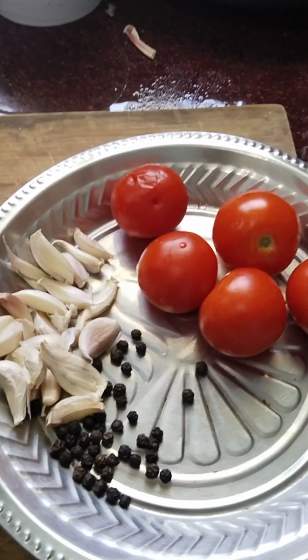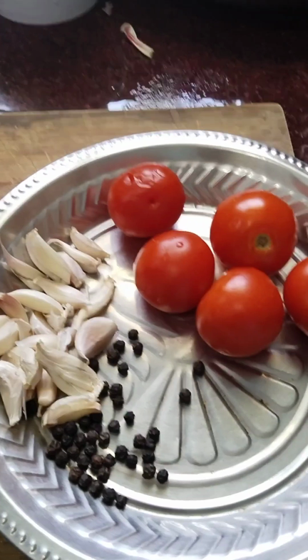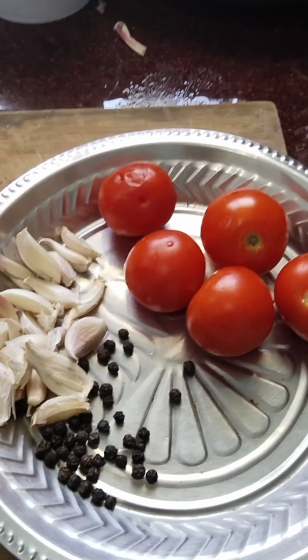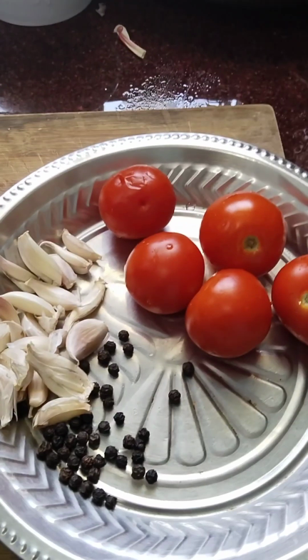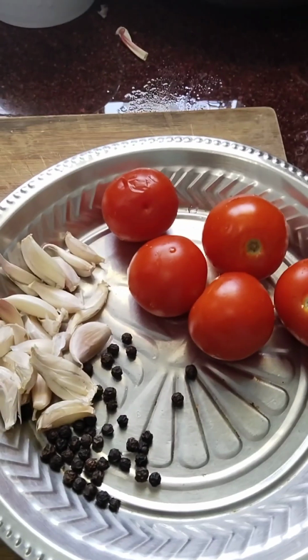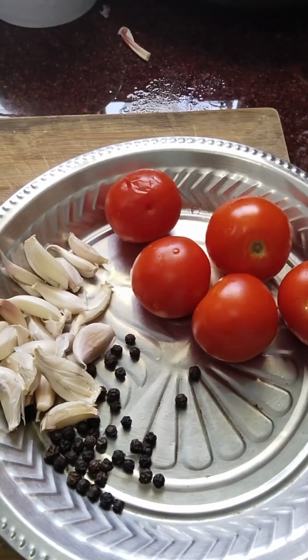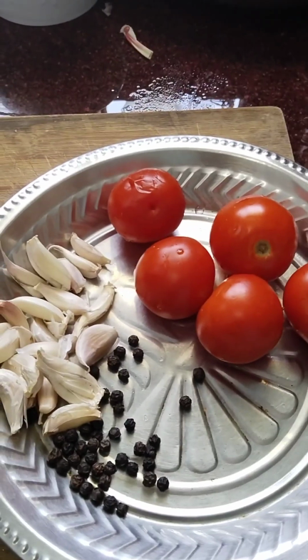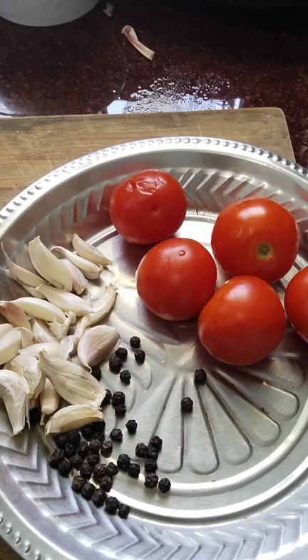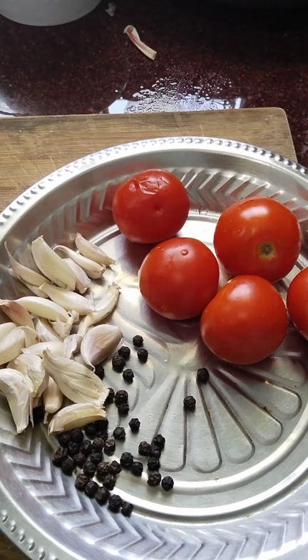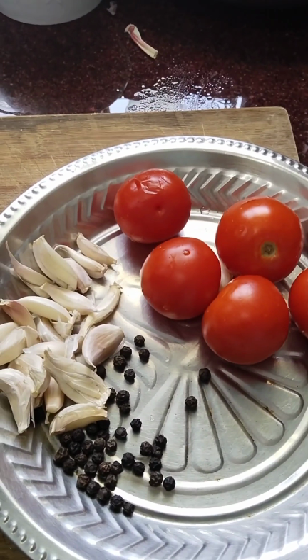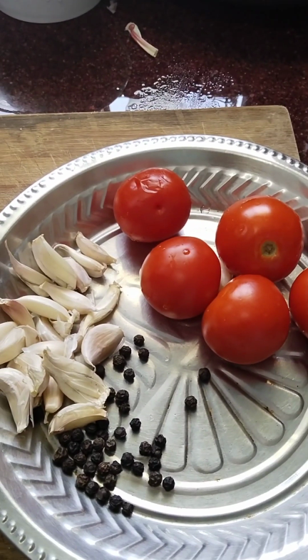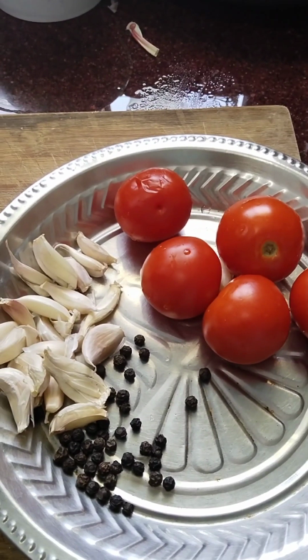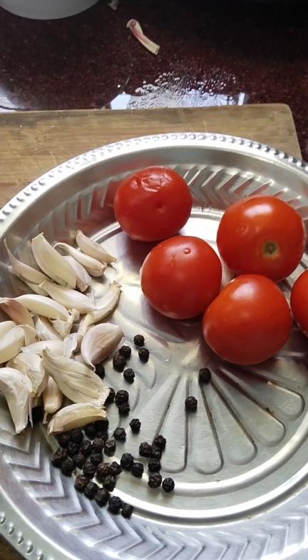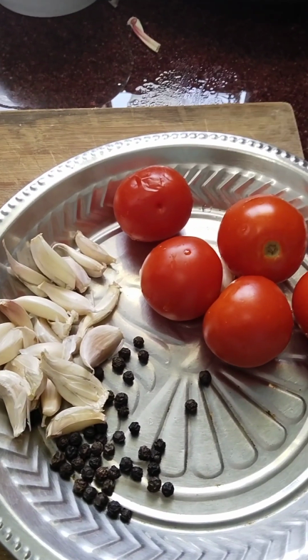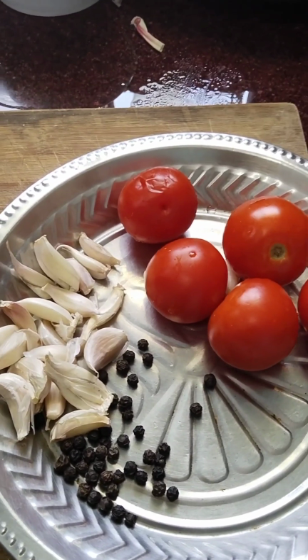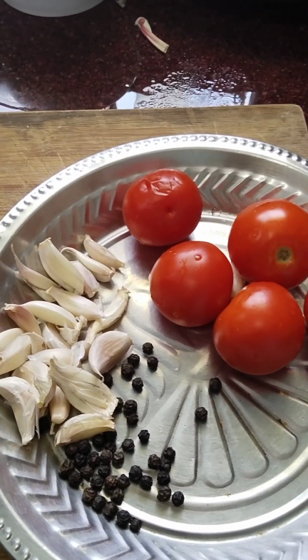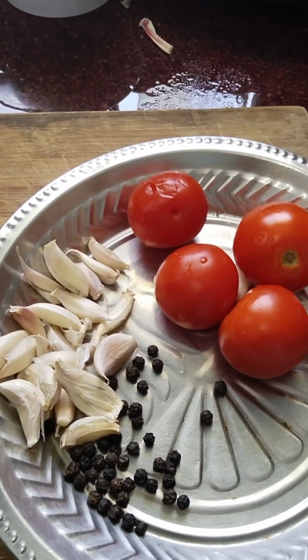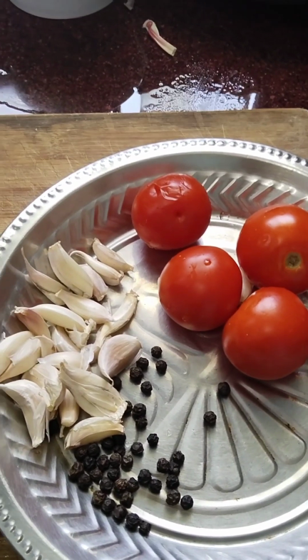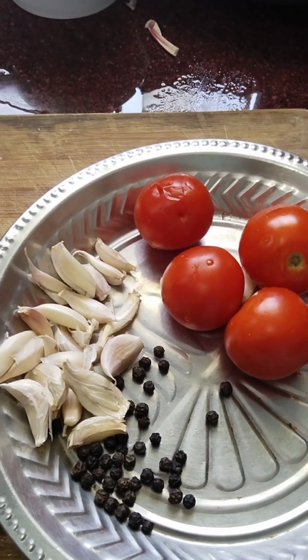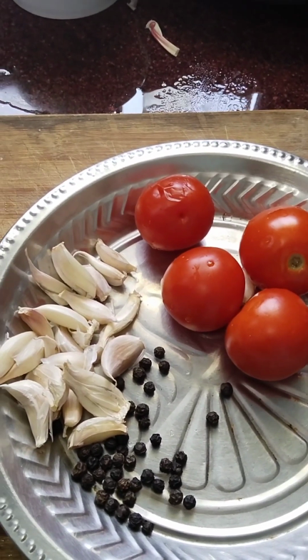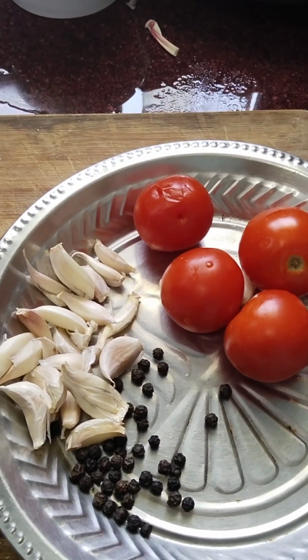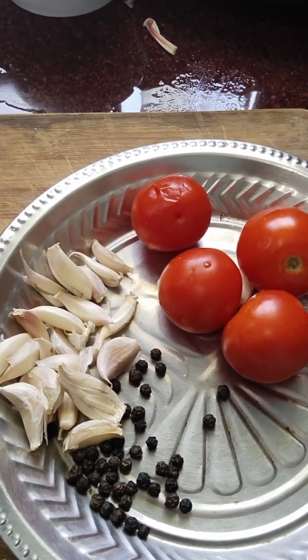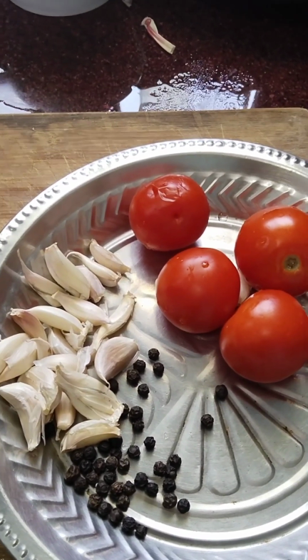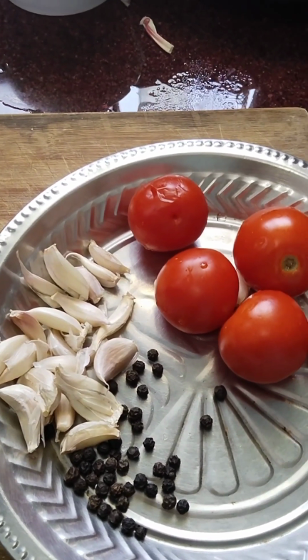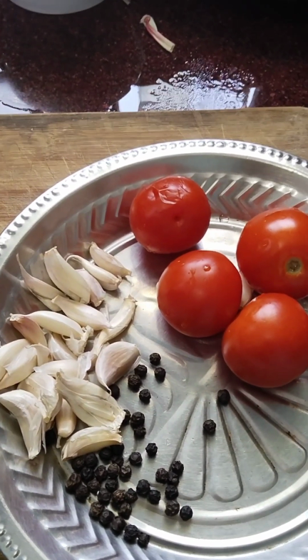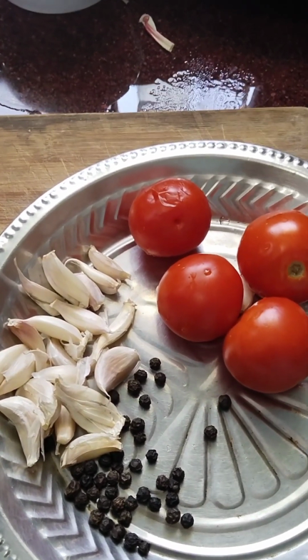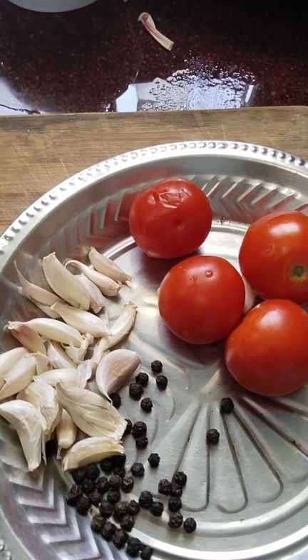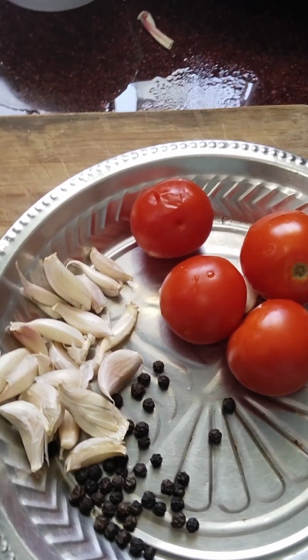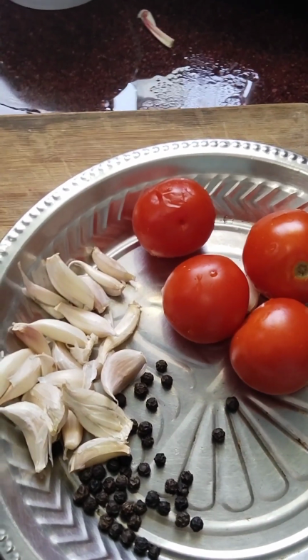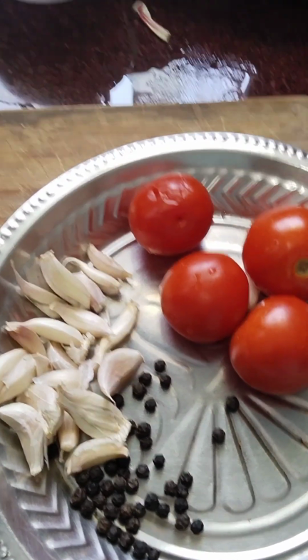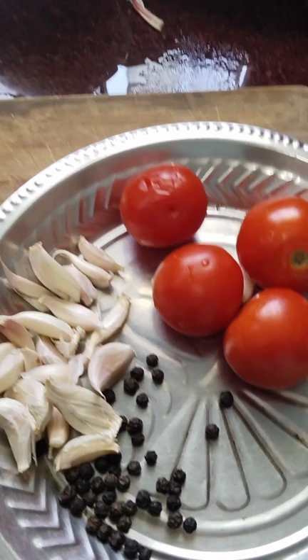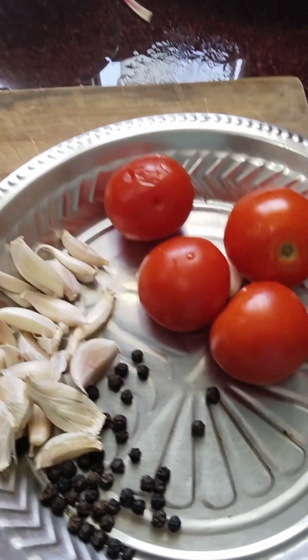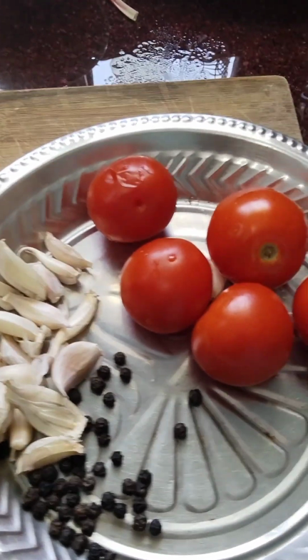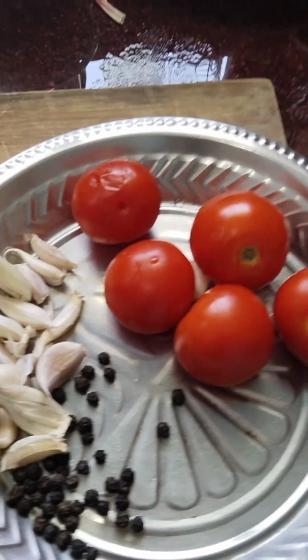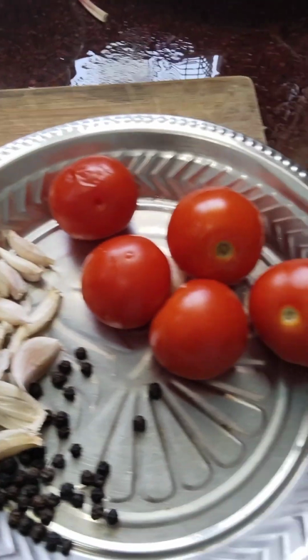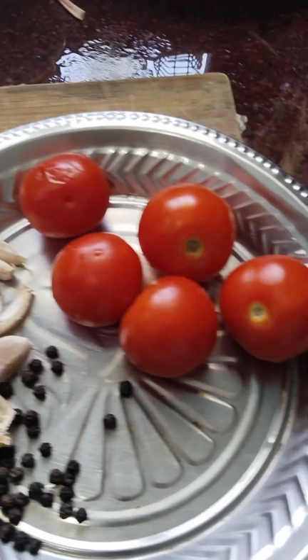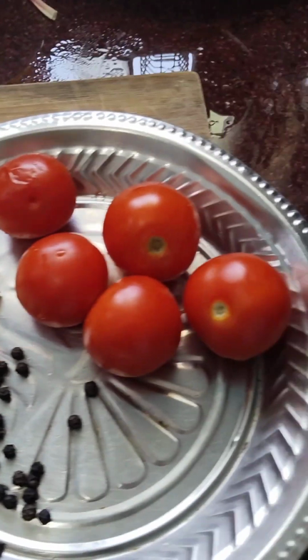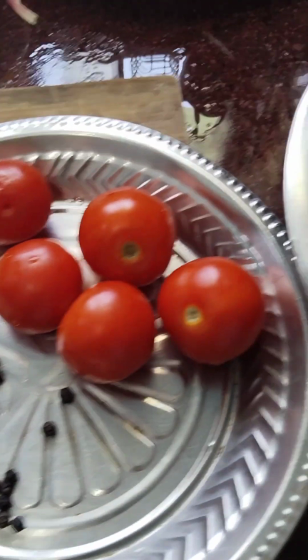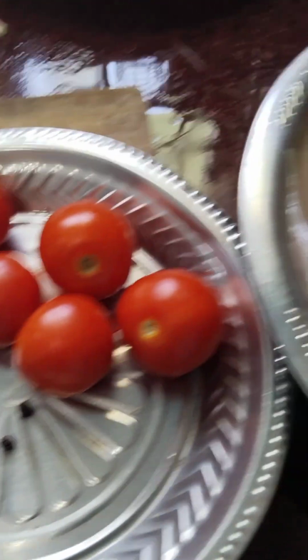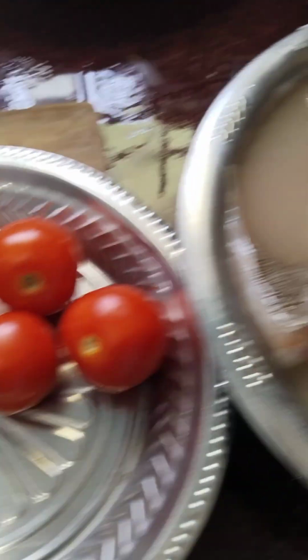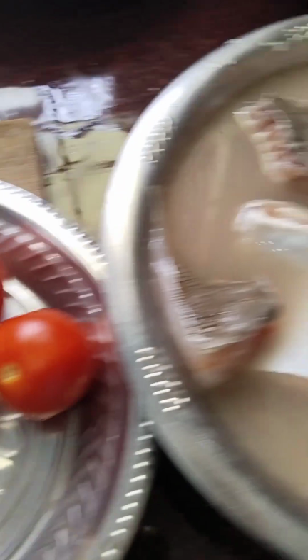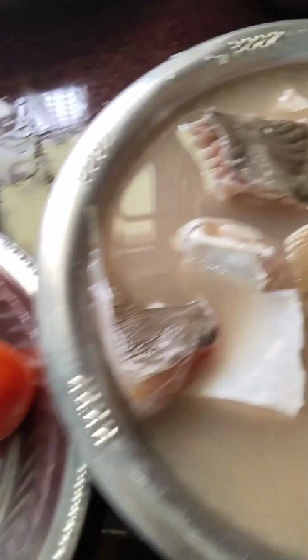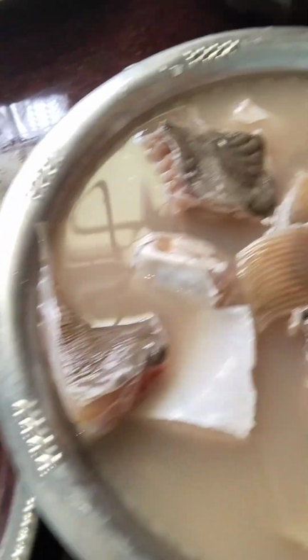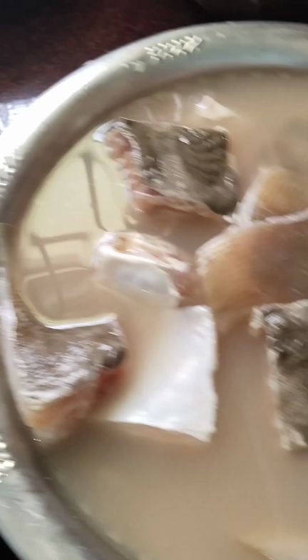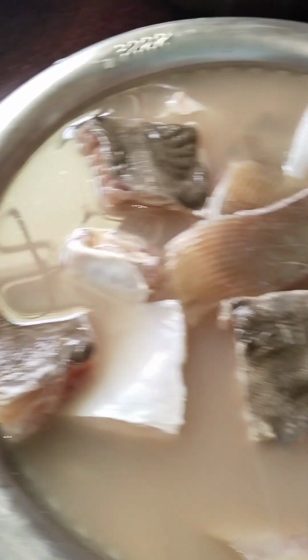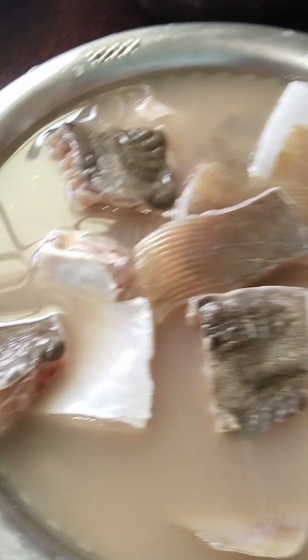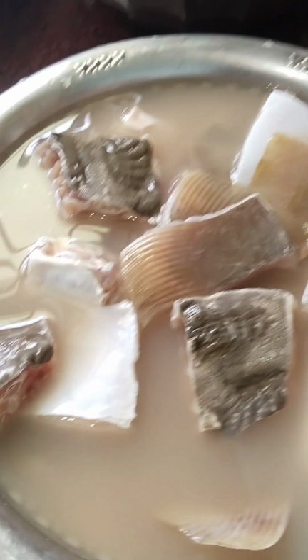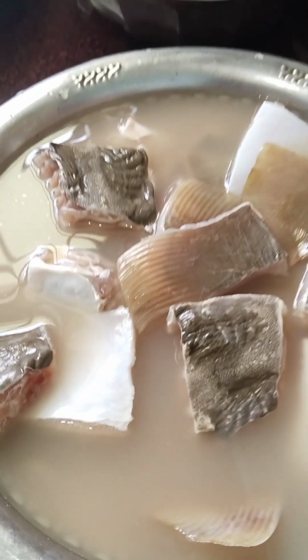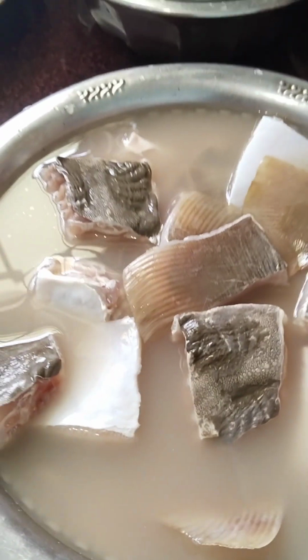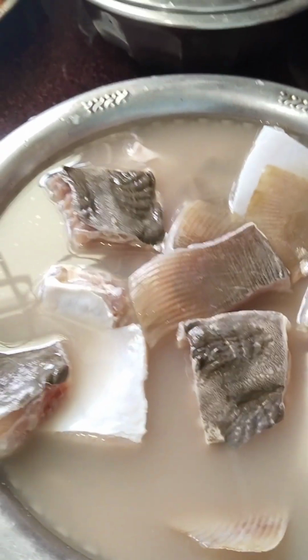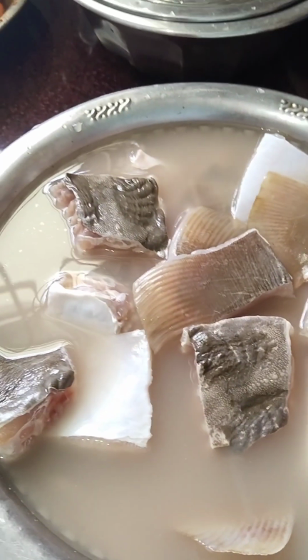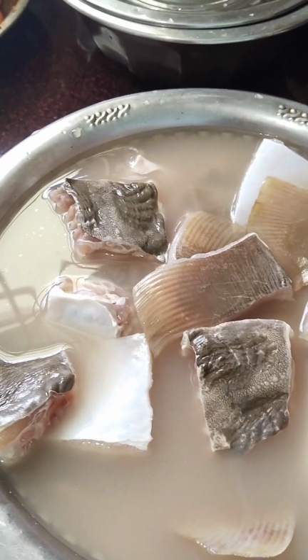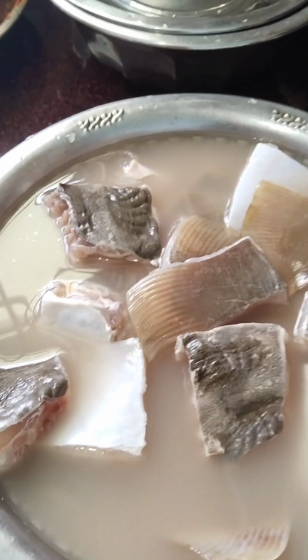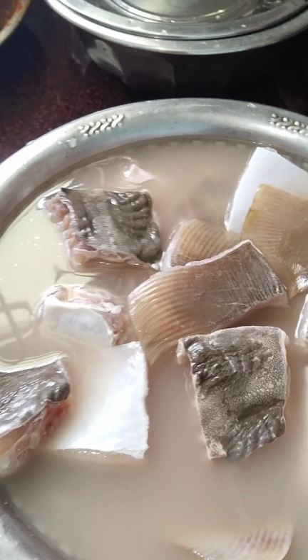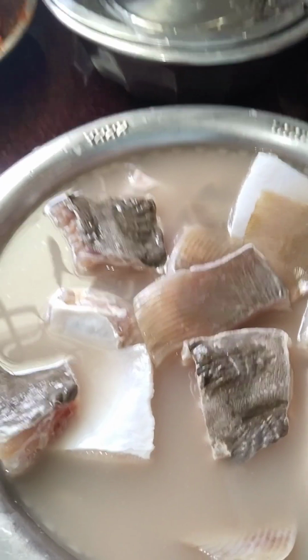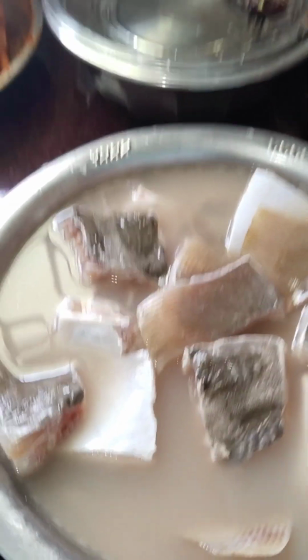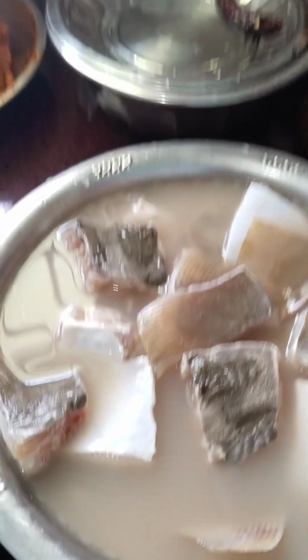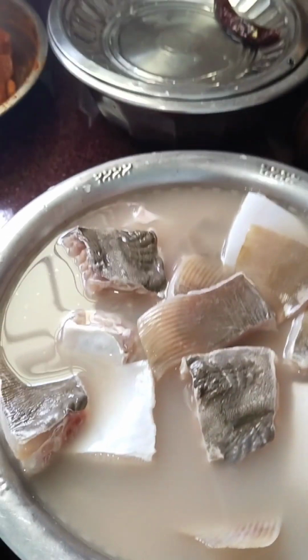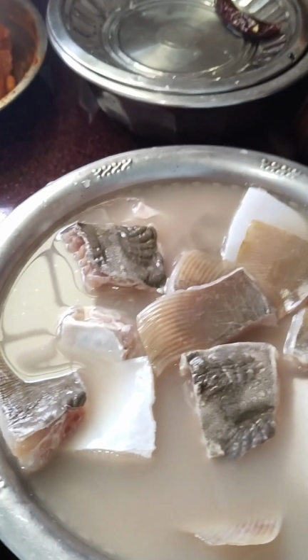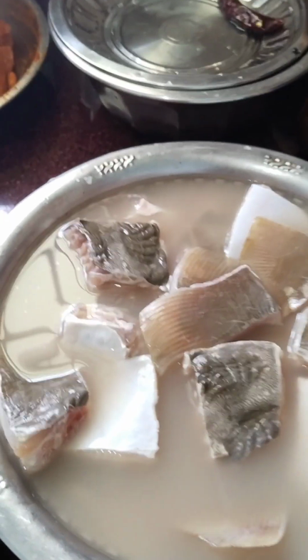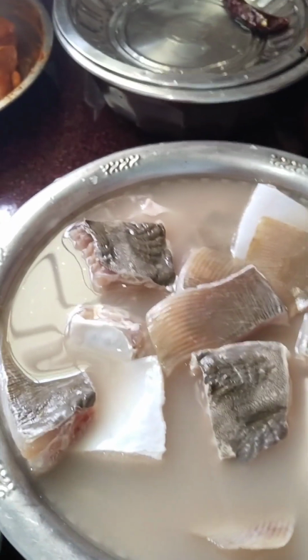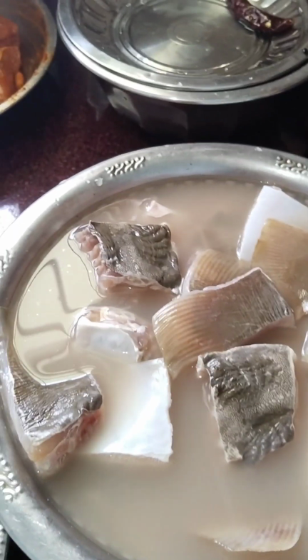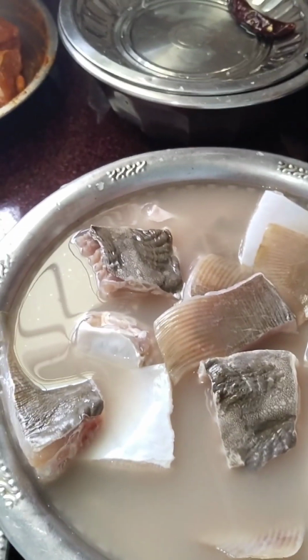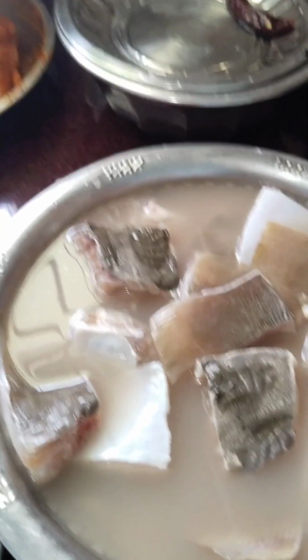Hi friends! This is a style of dish. Put the dish in the face.